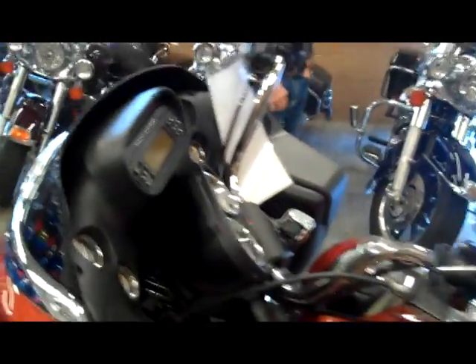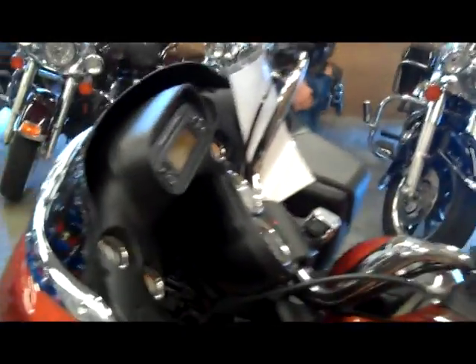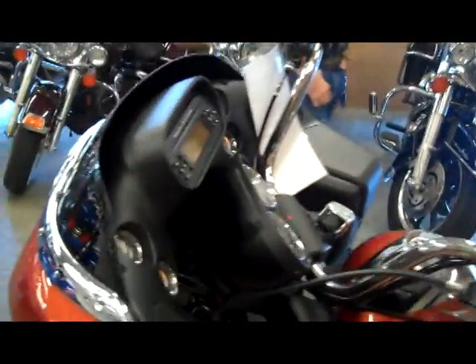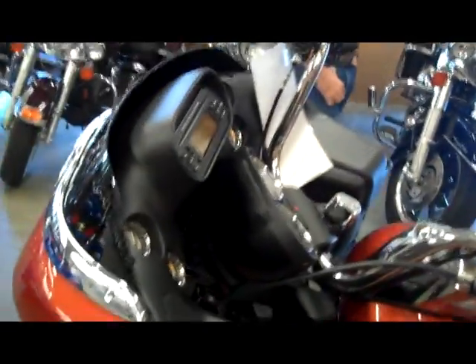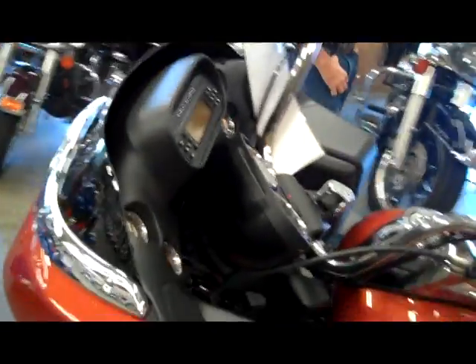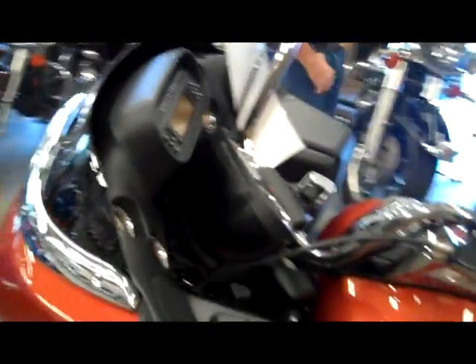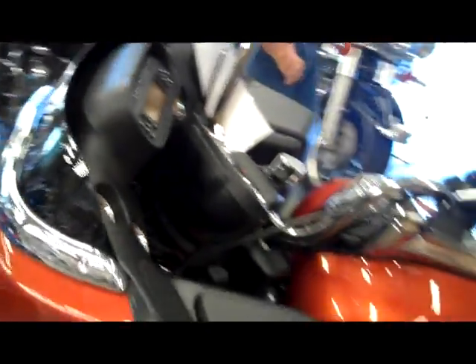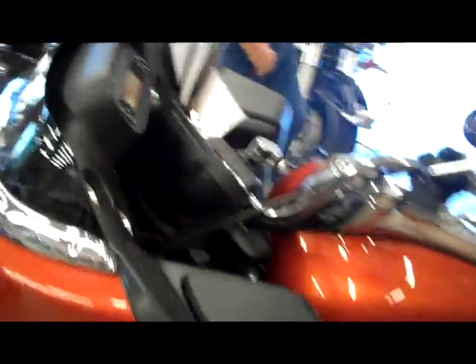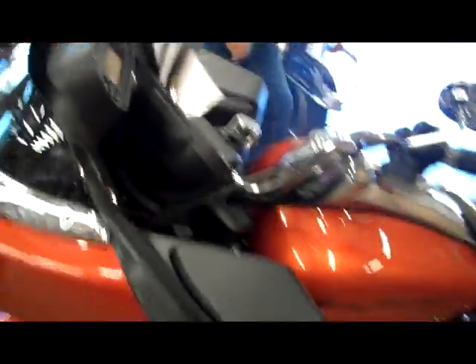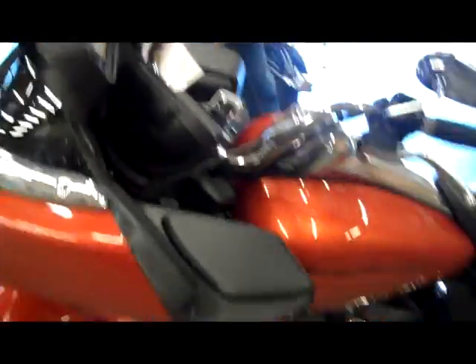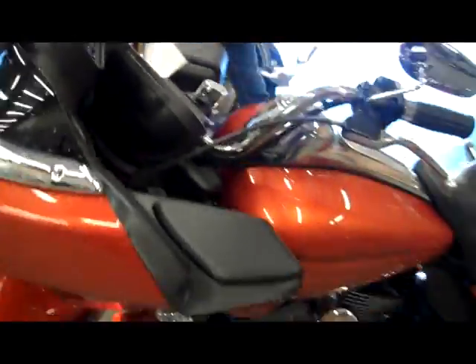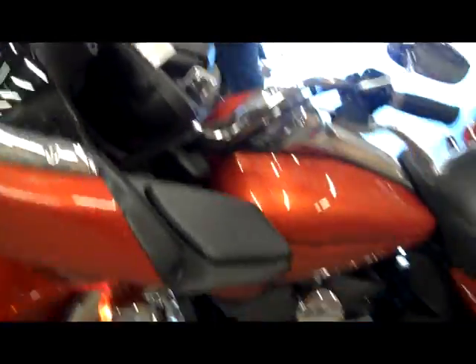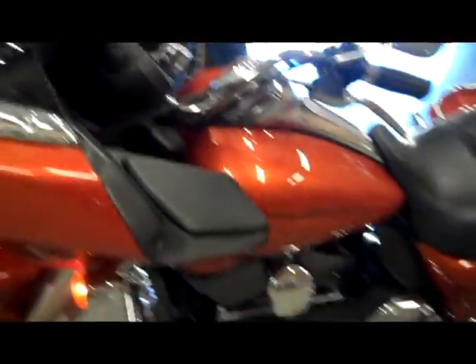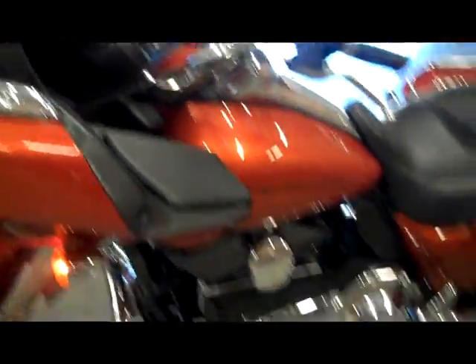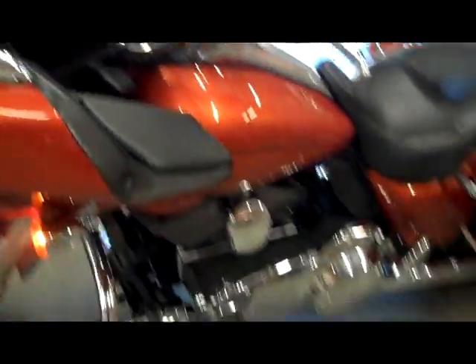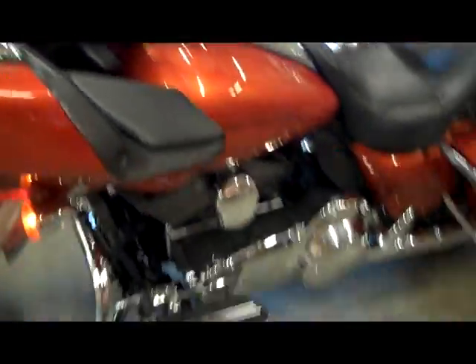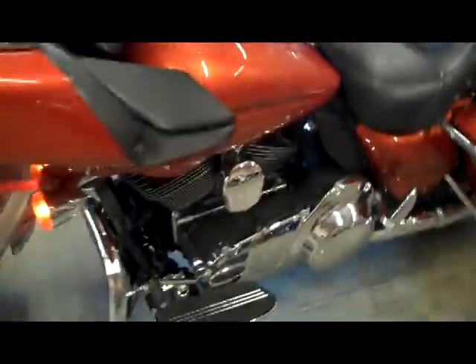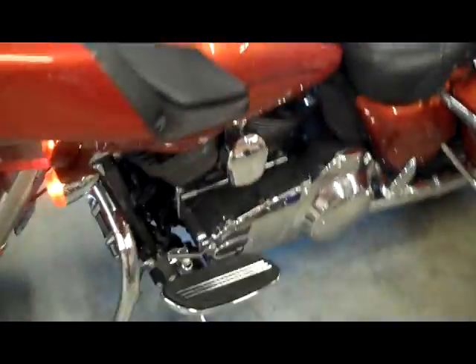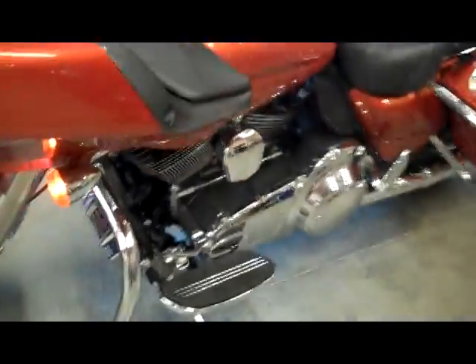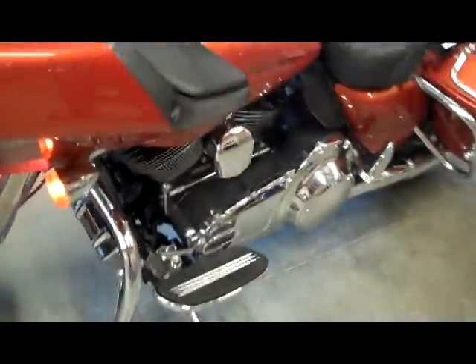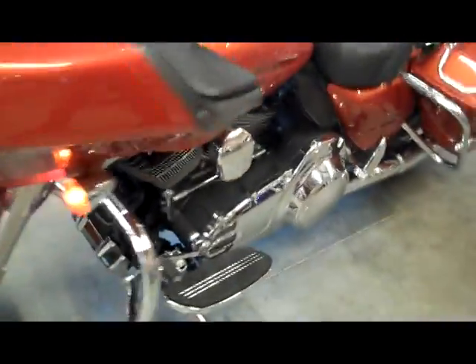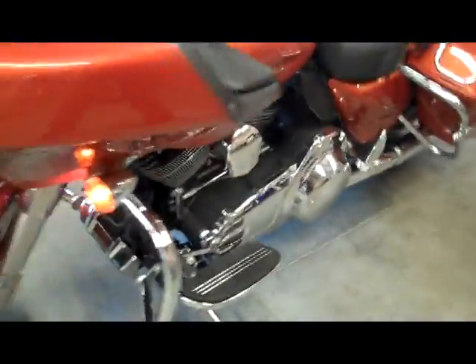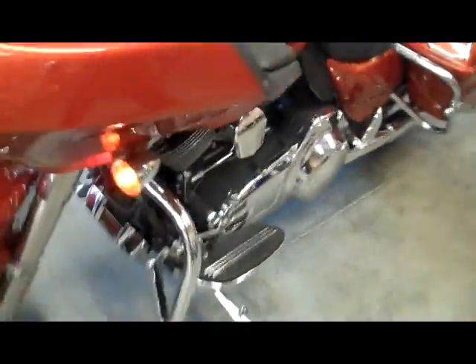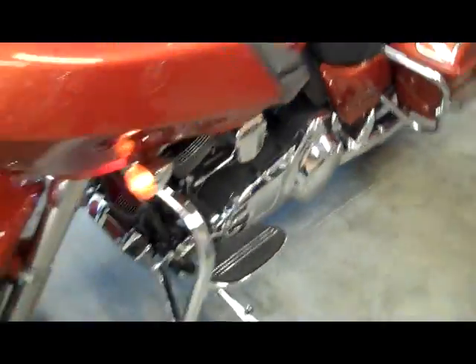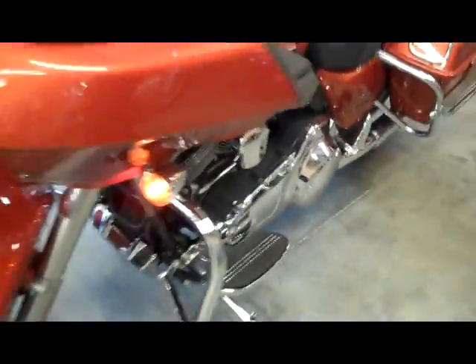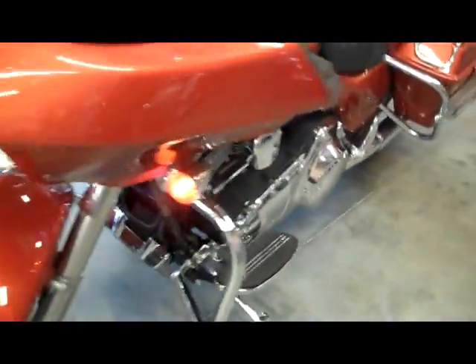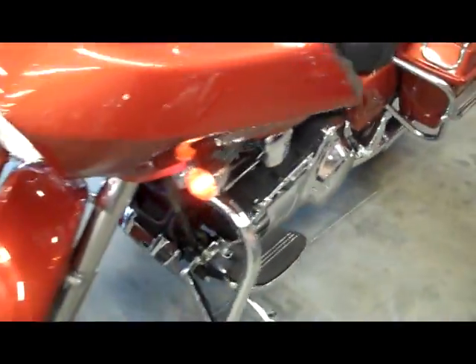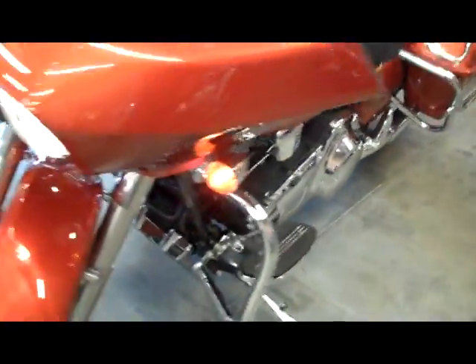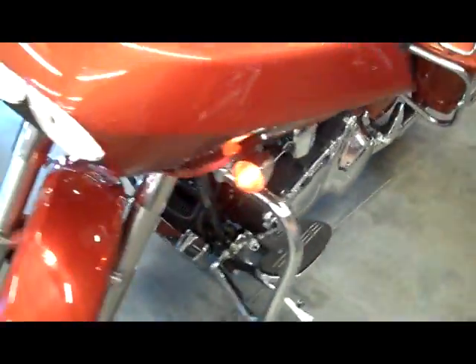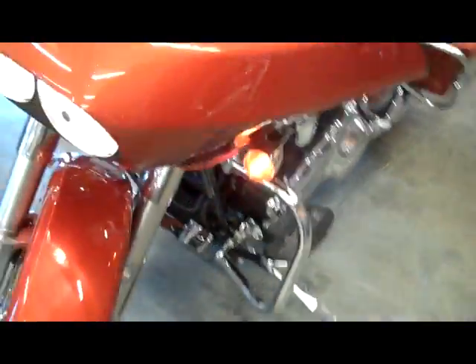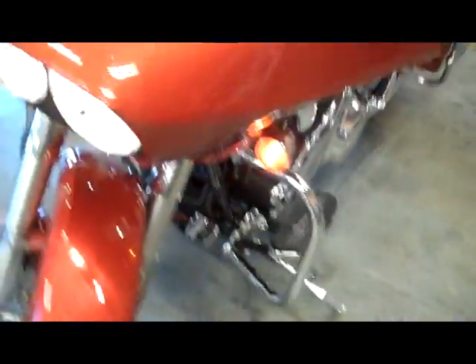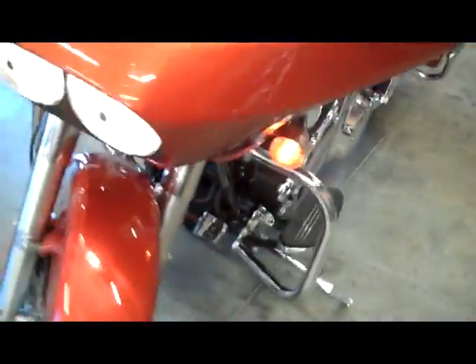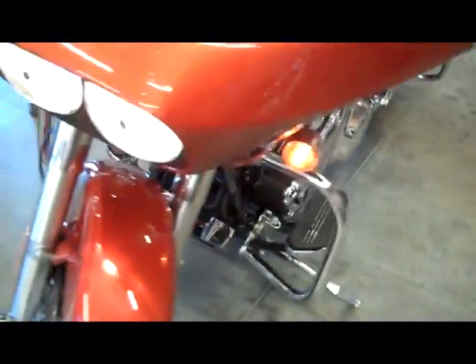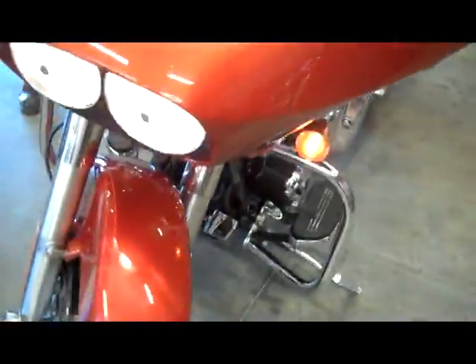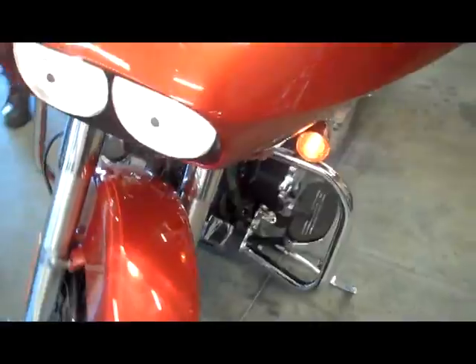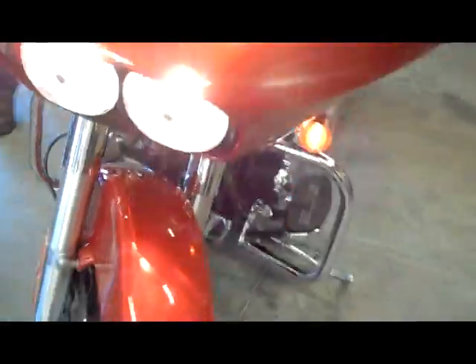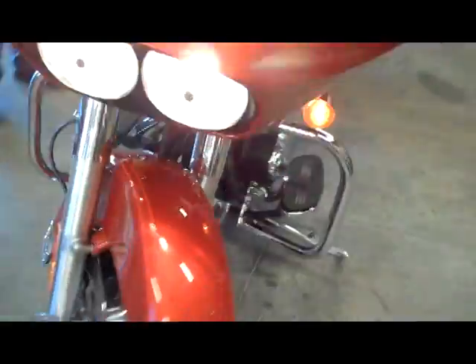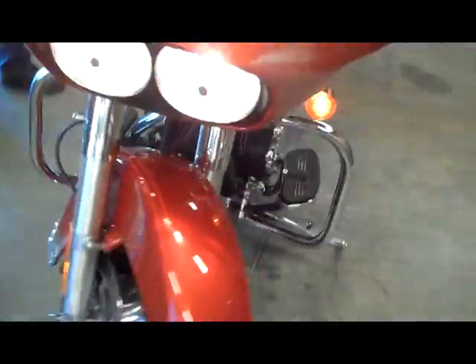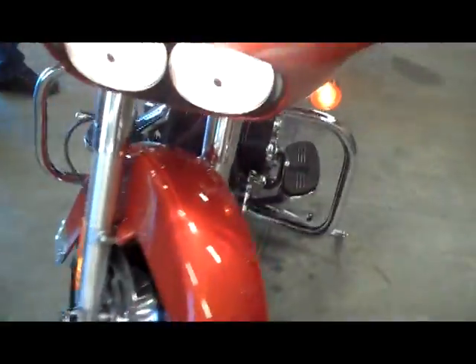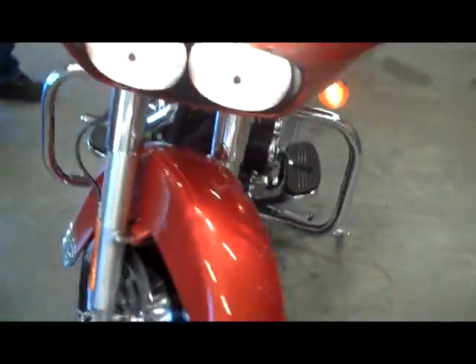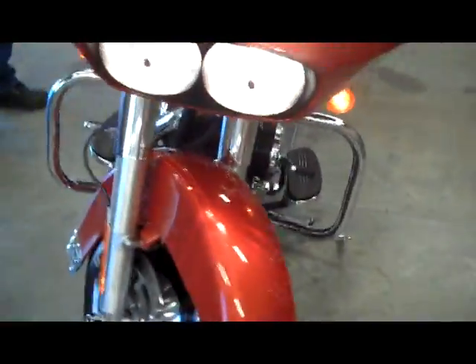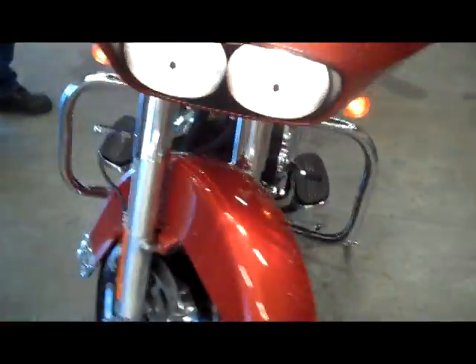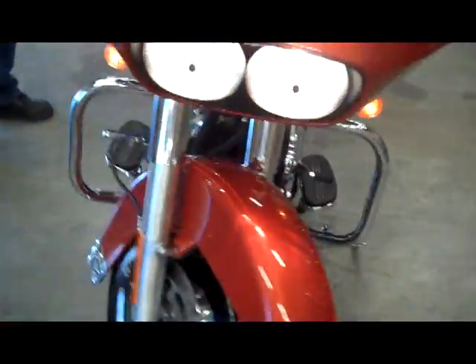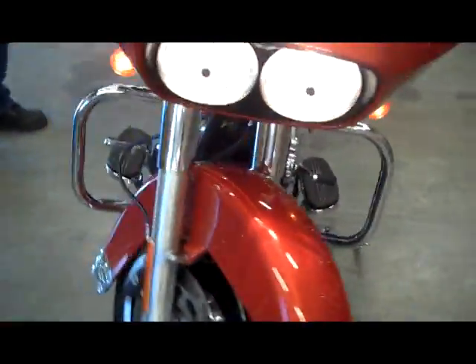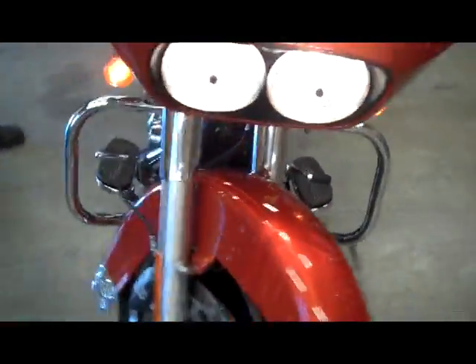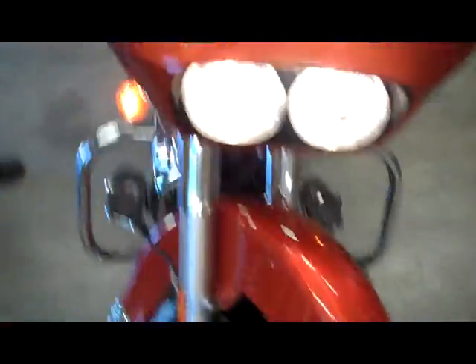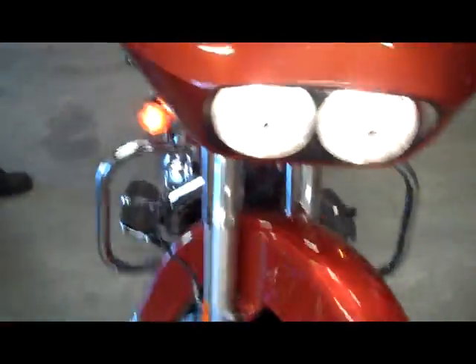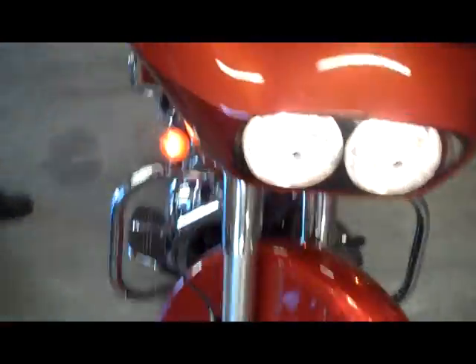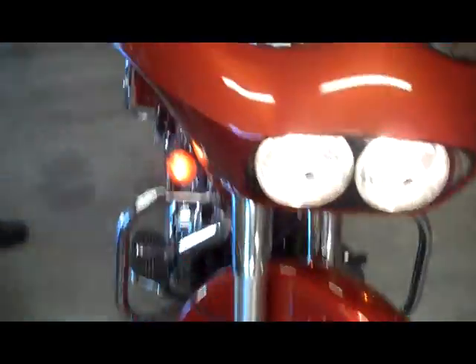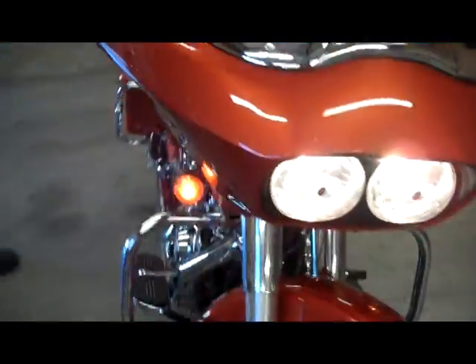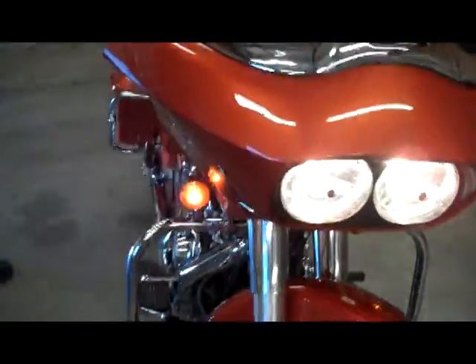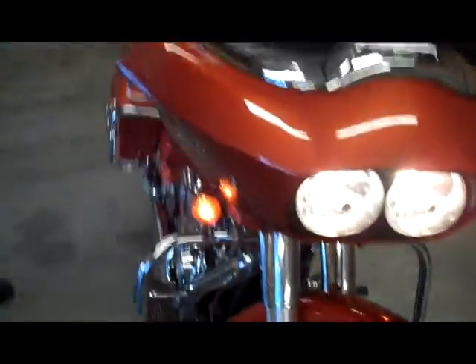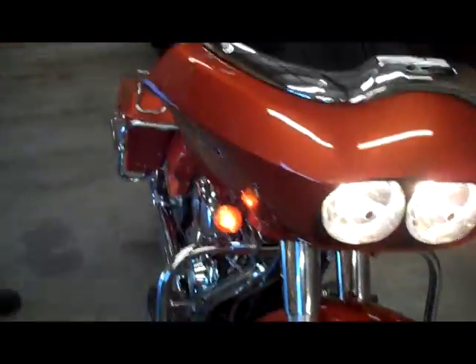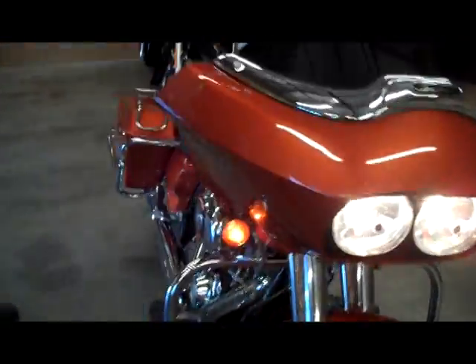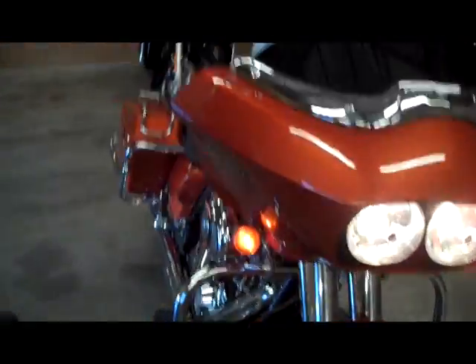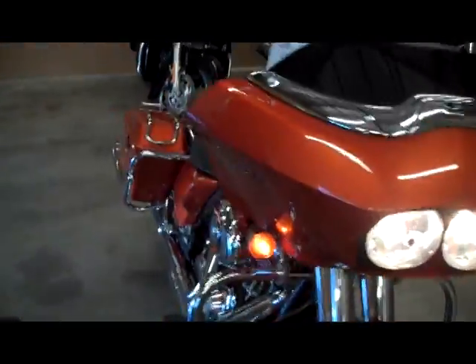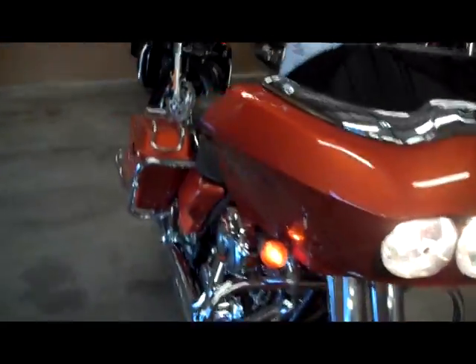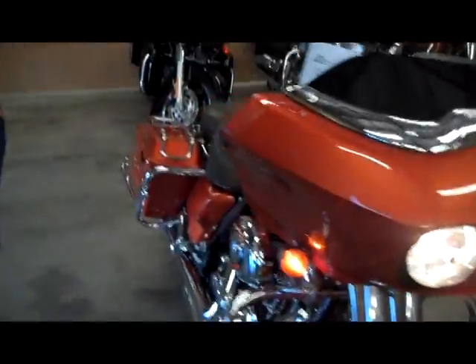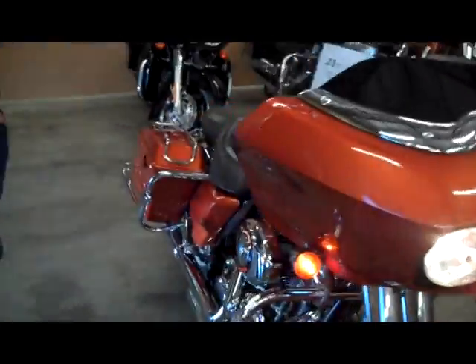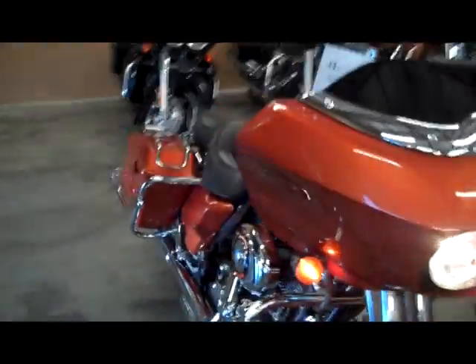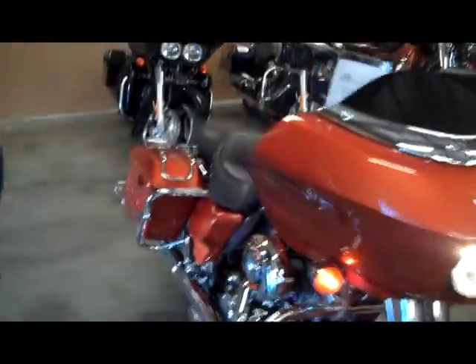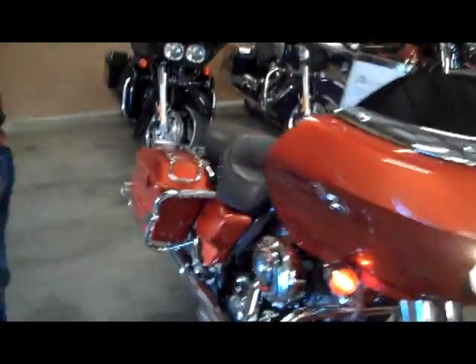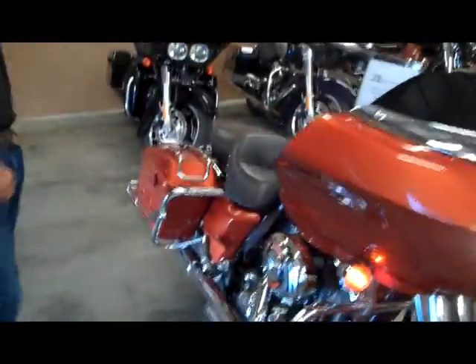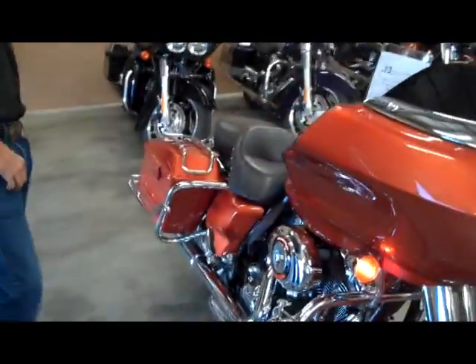Let's see what she sounds like. Oh yeah, it's also got saddlebag rails.